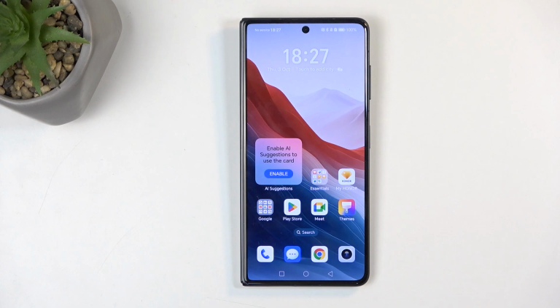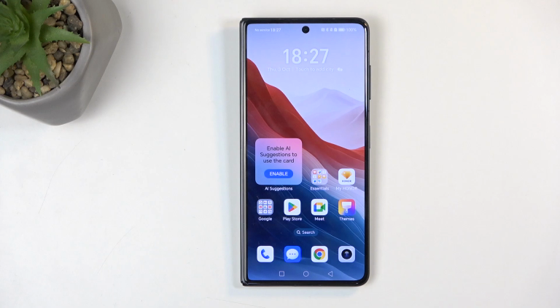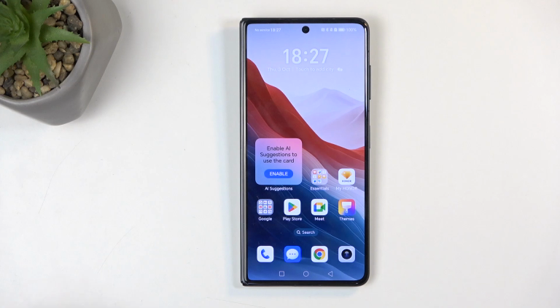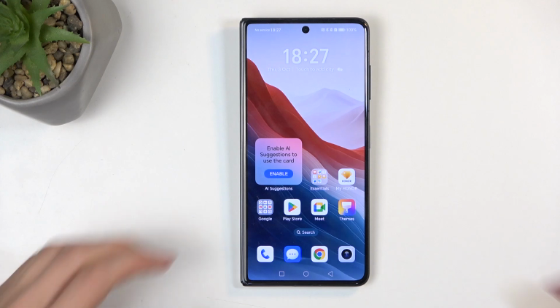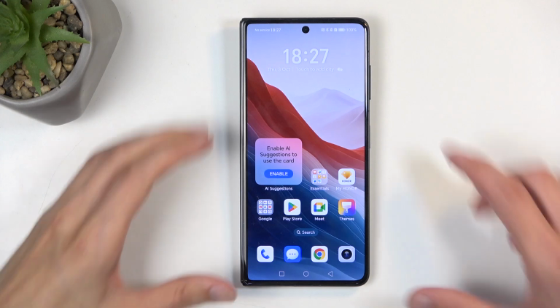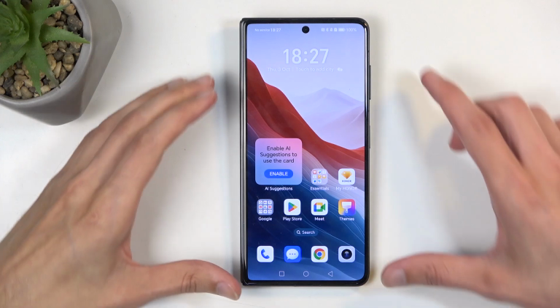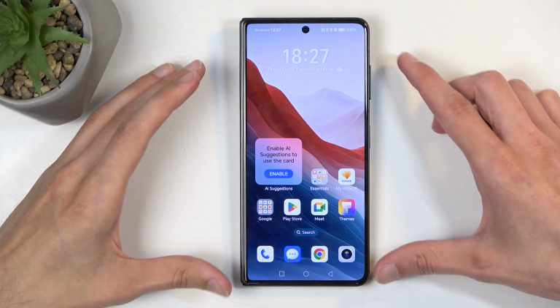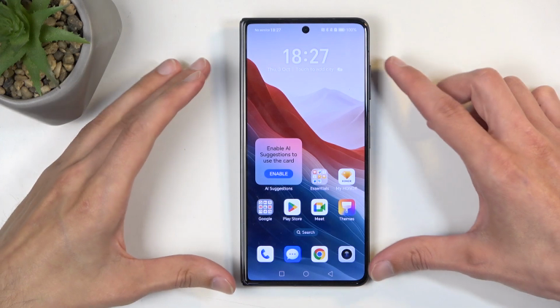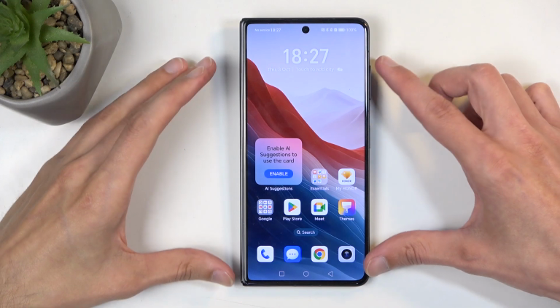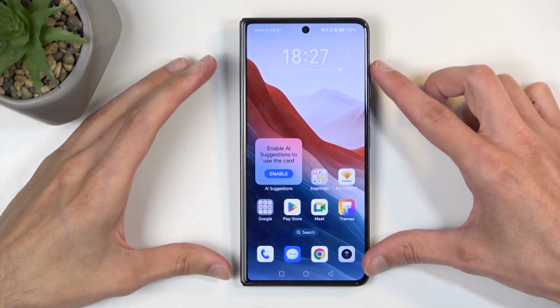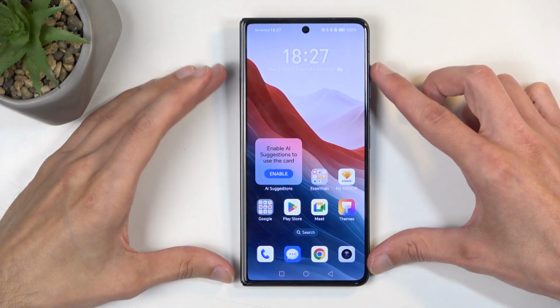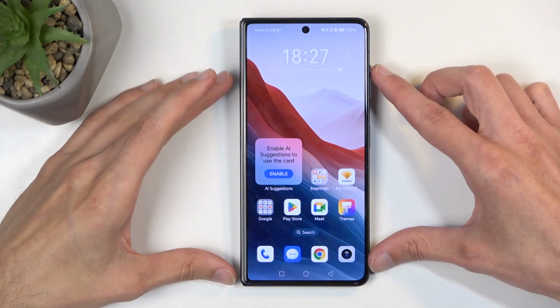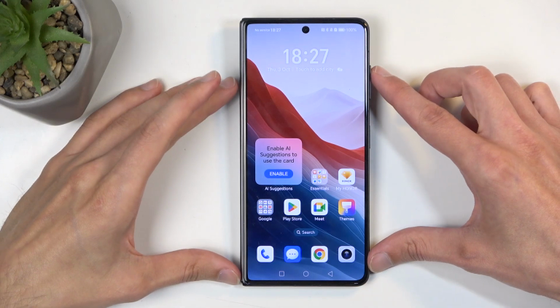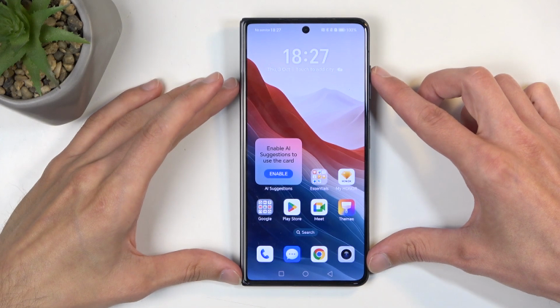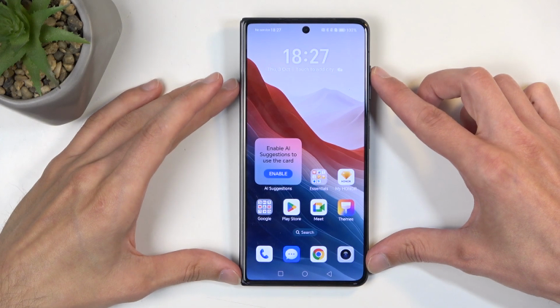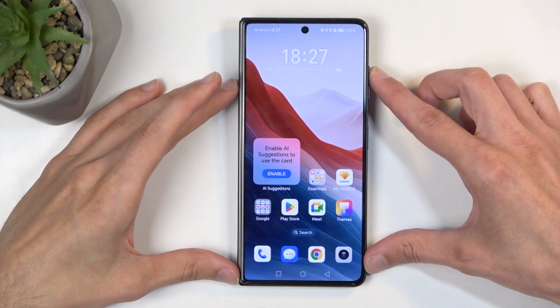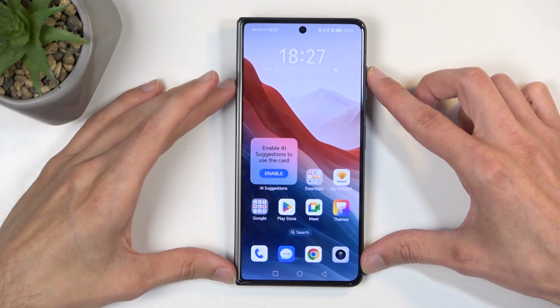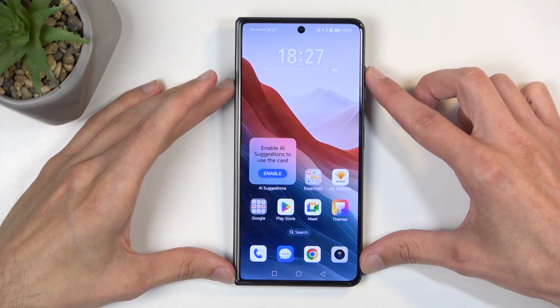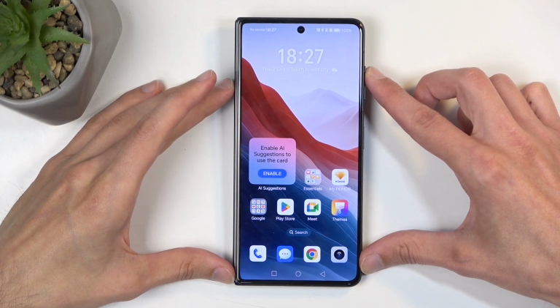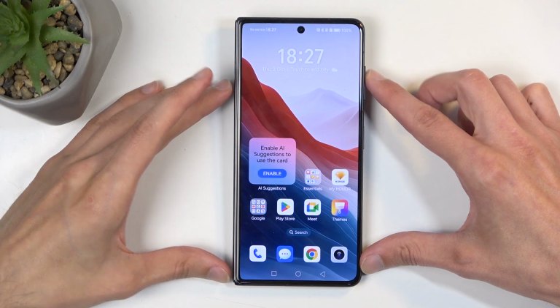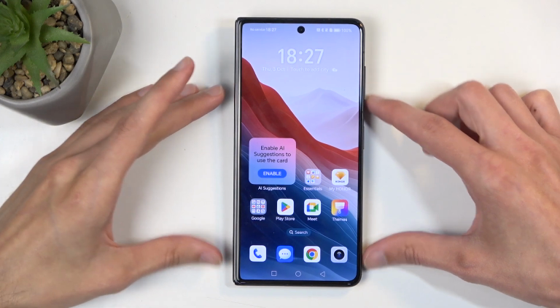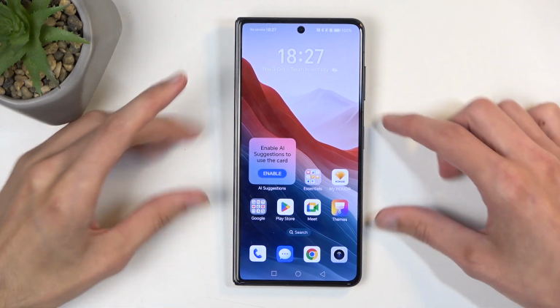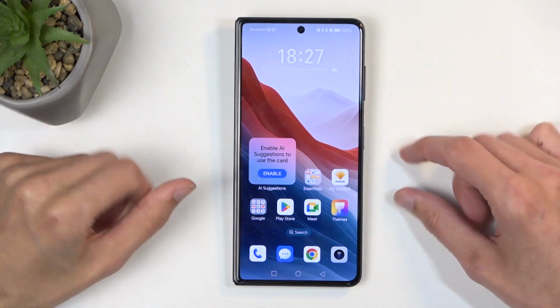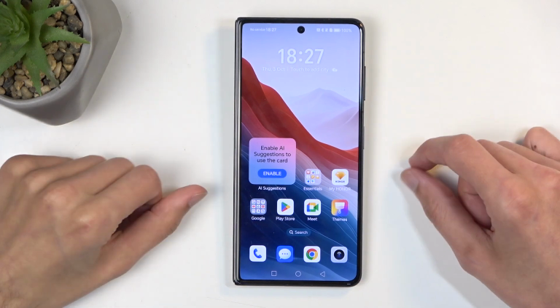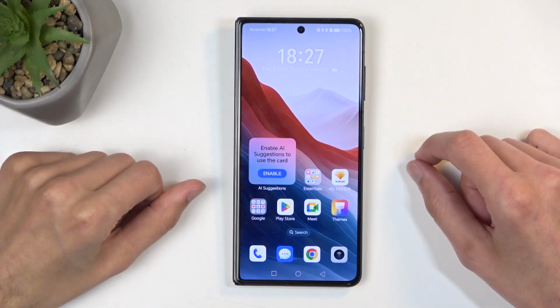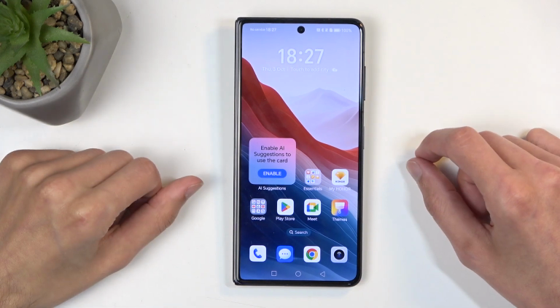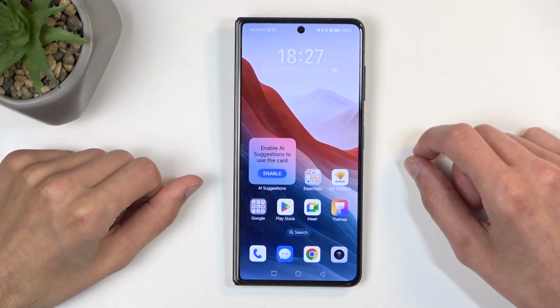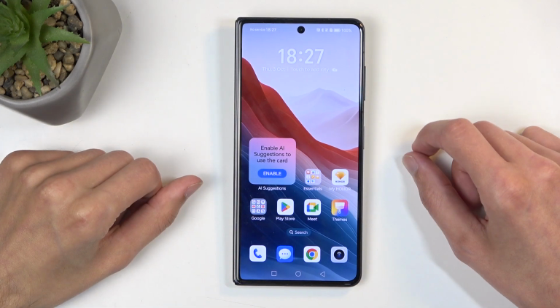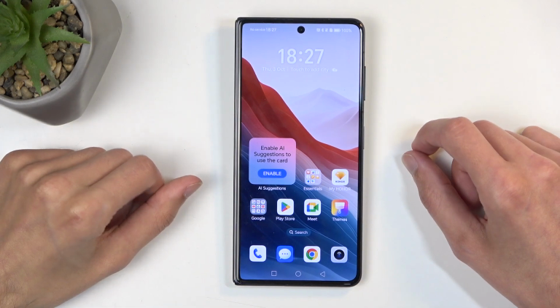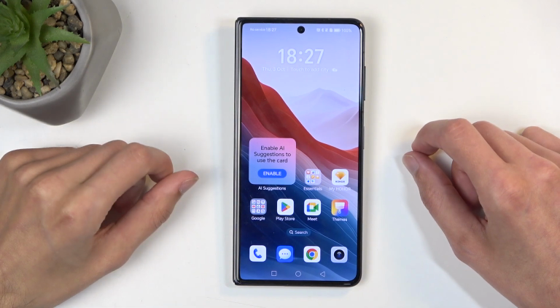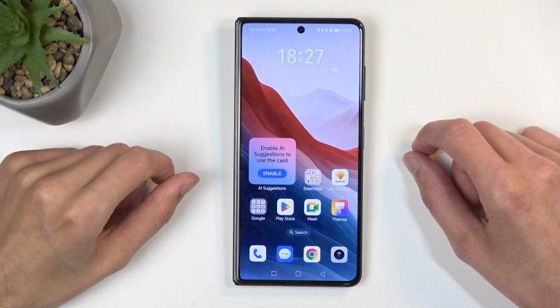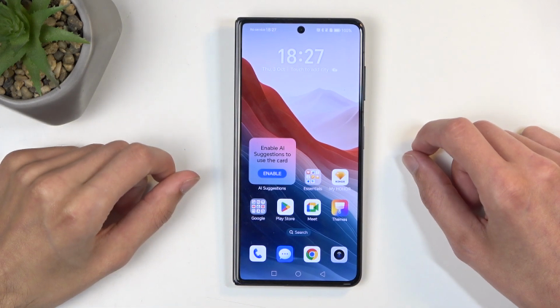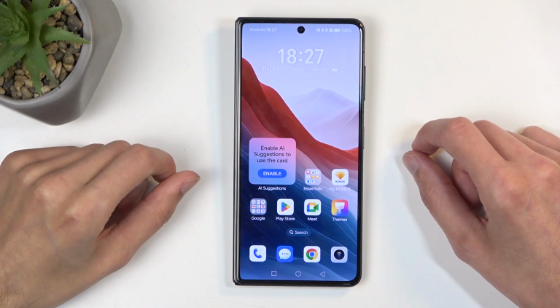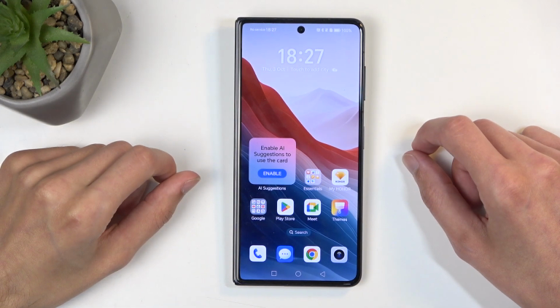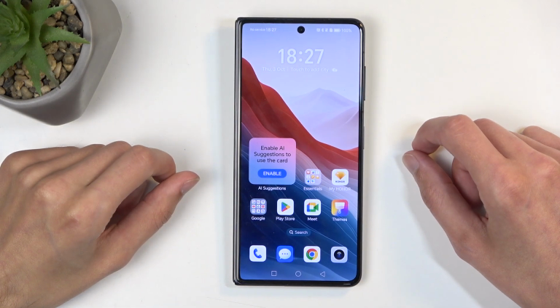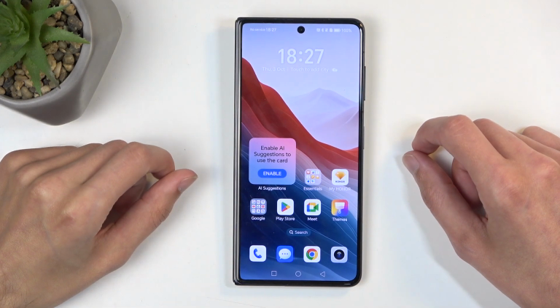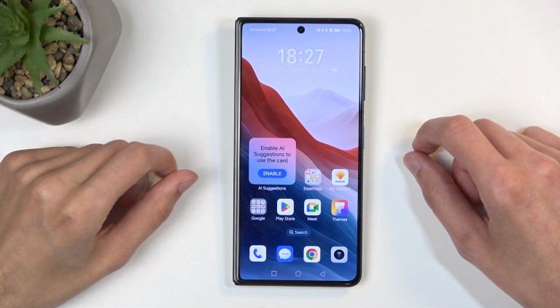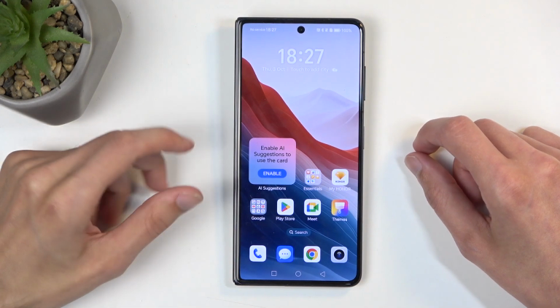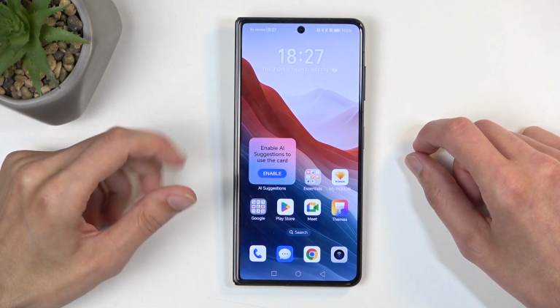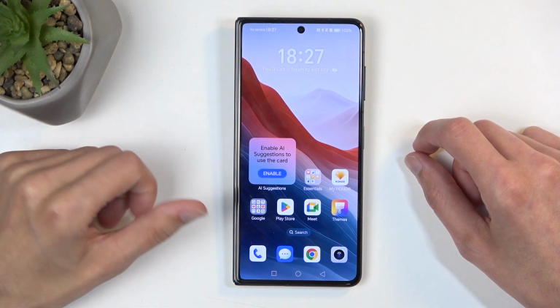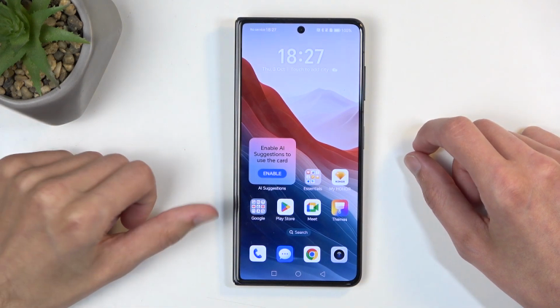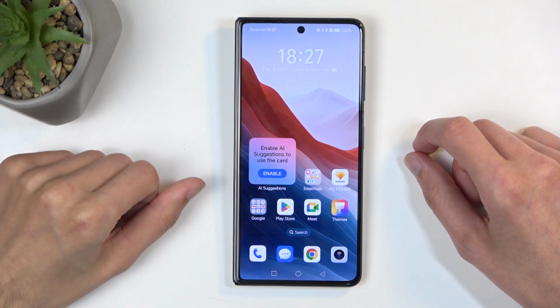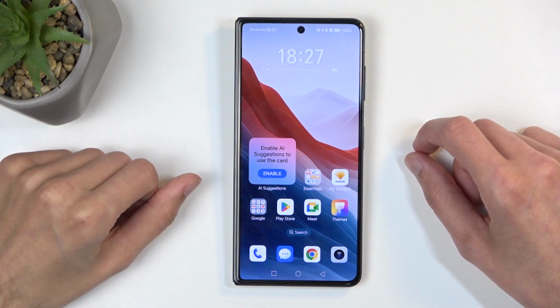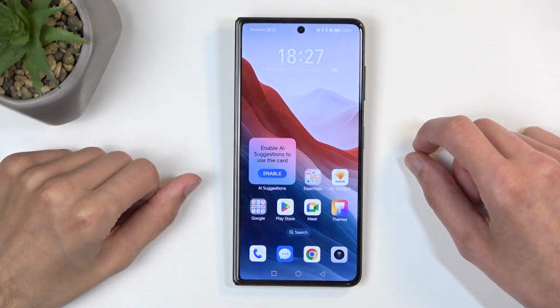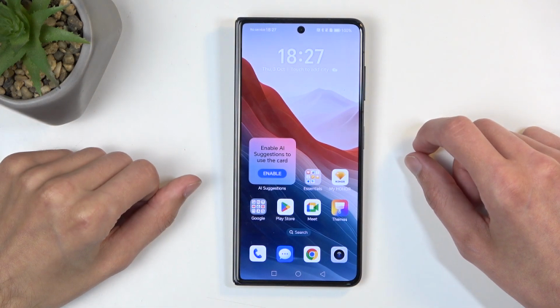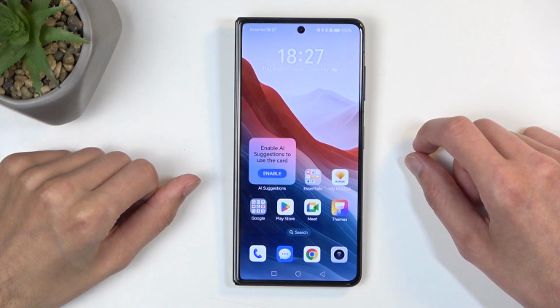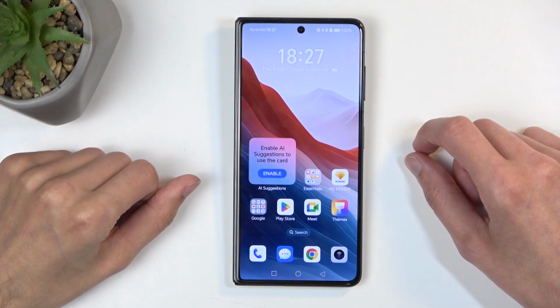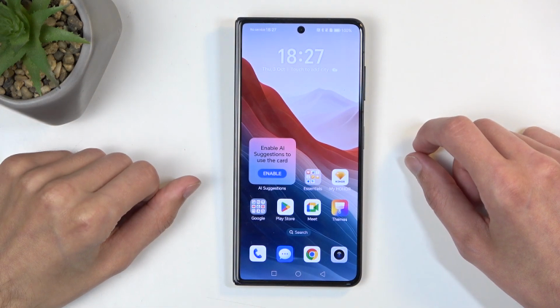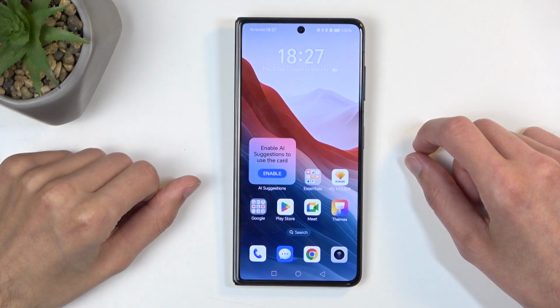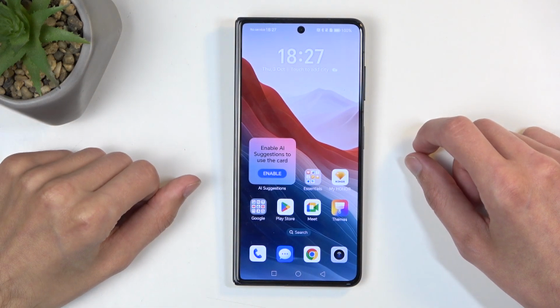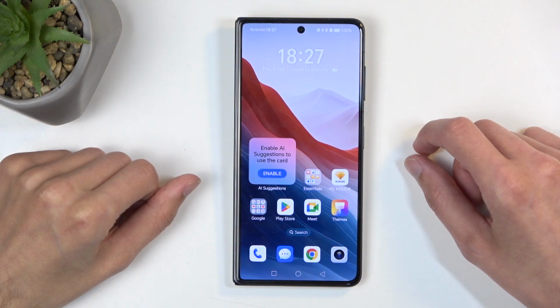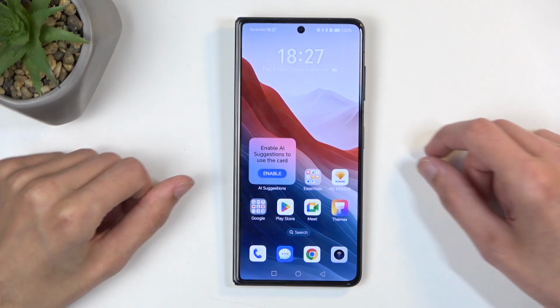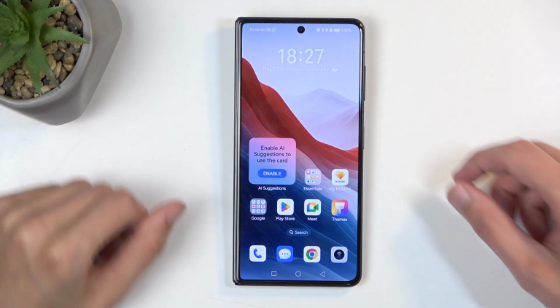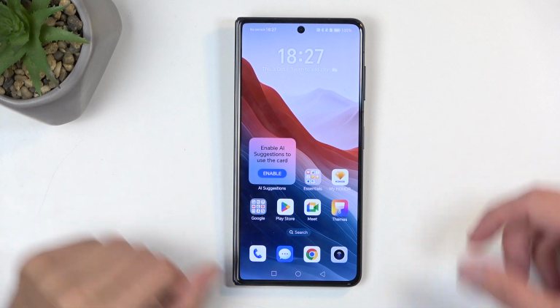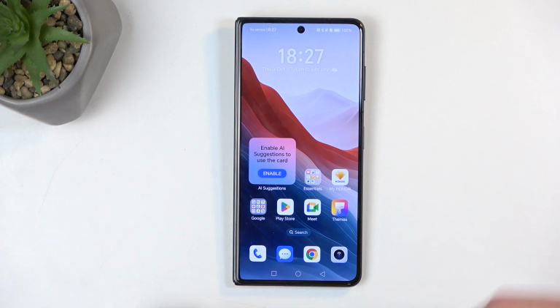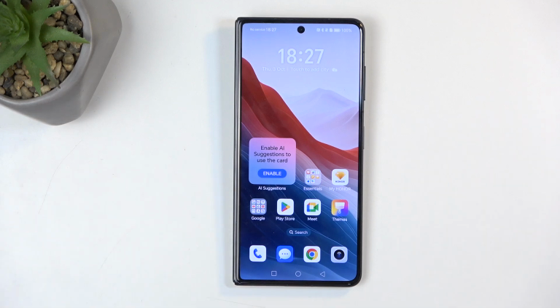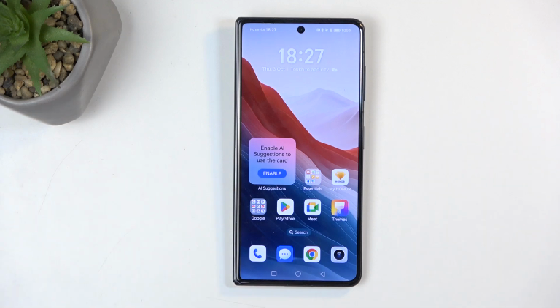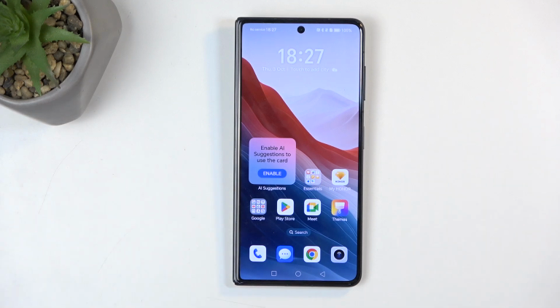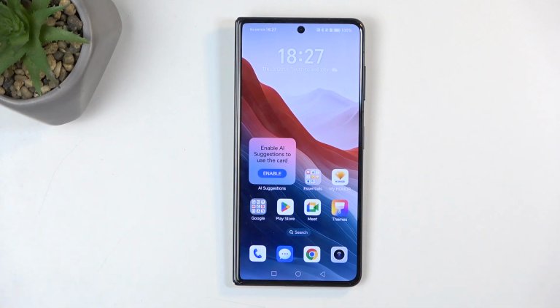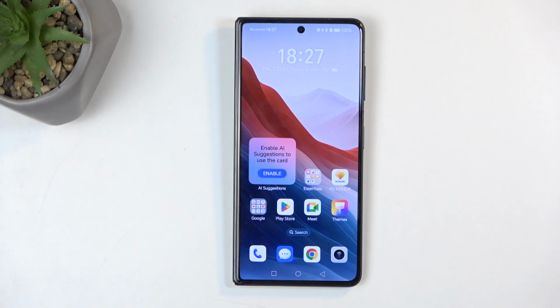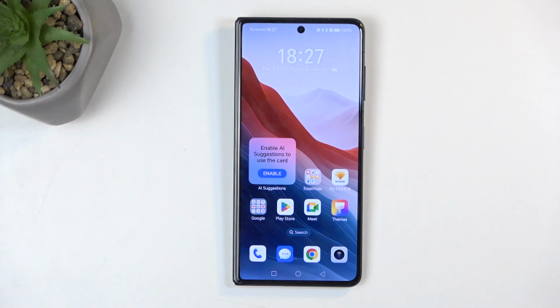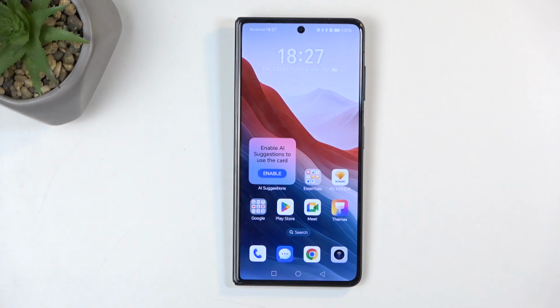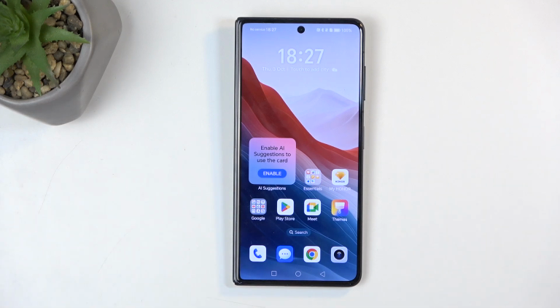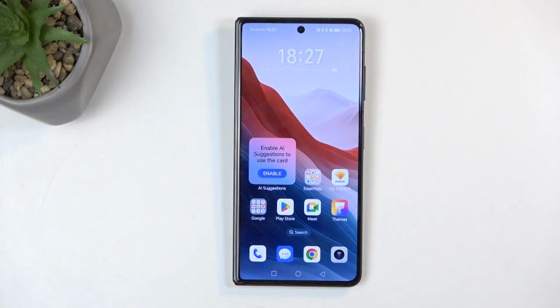Welcome, and from me is an Honor Magic V3, and today I will show you how you can boot this phone into recovery mode.